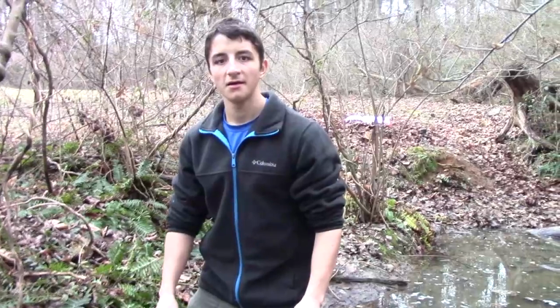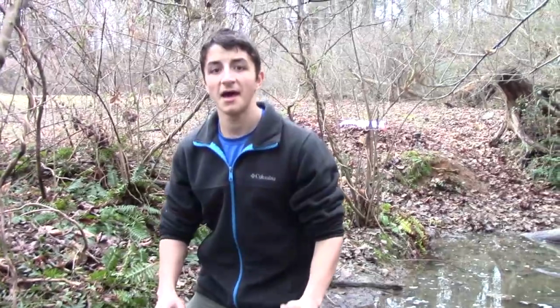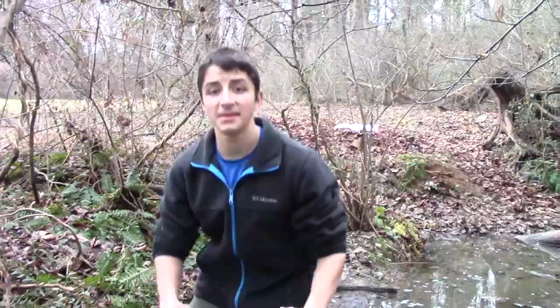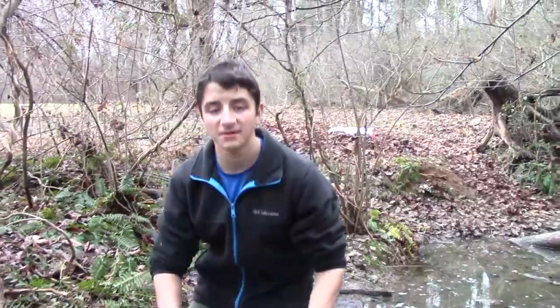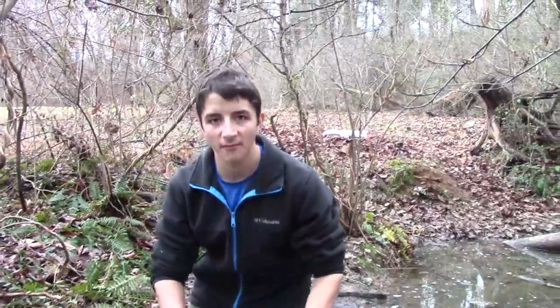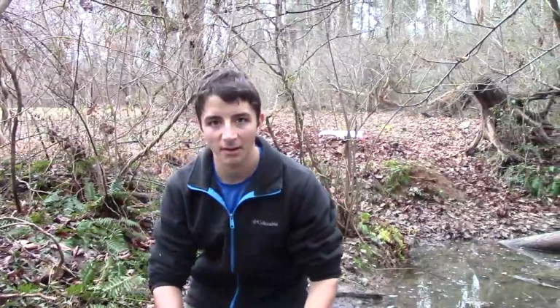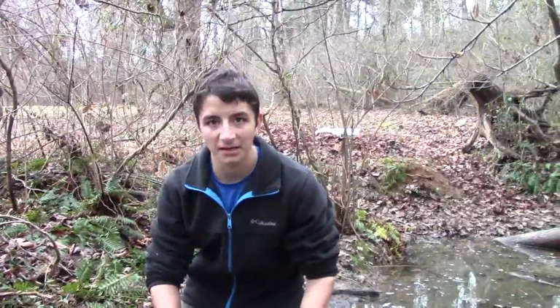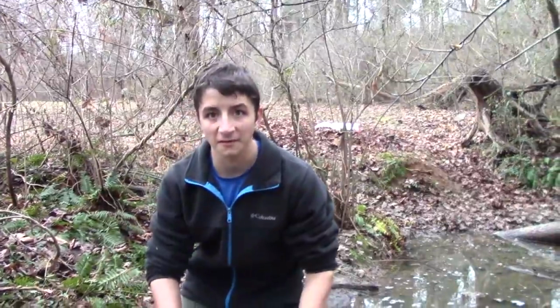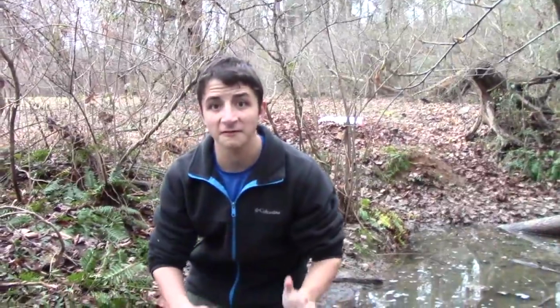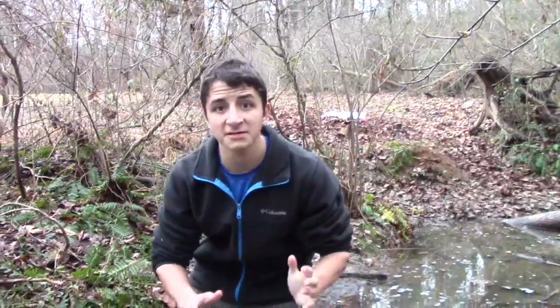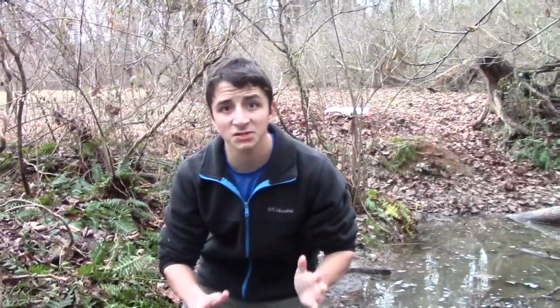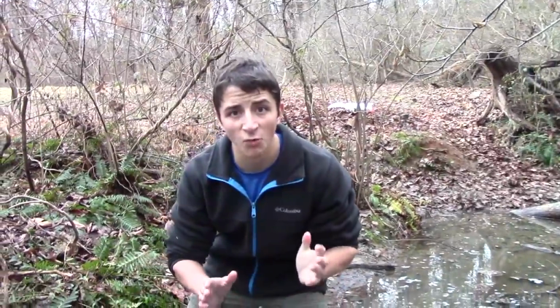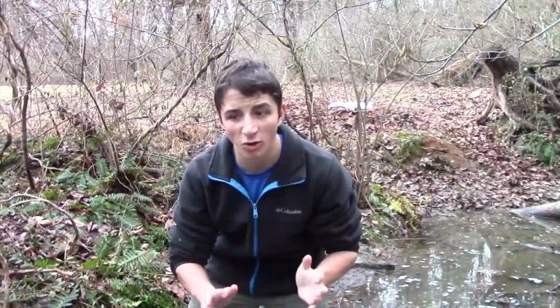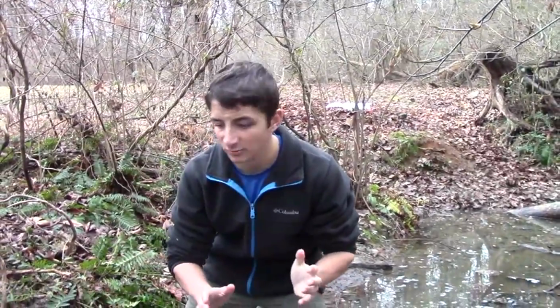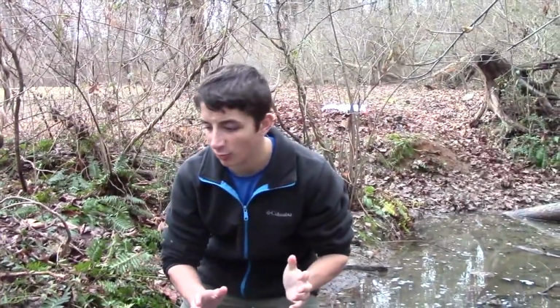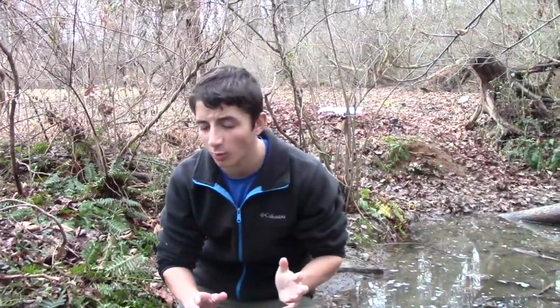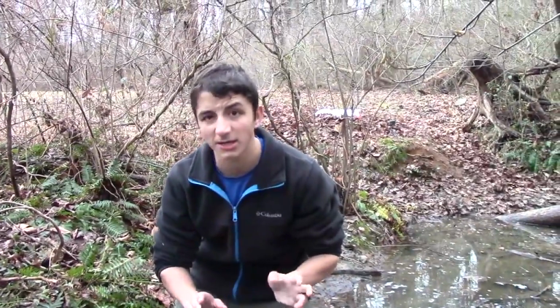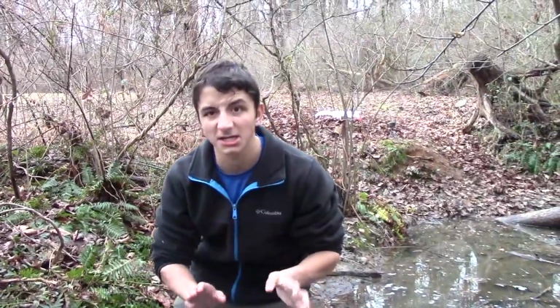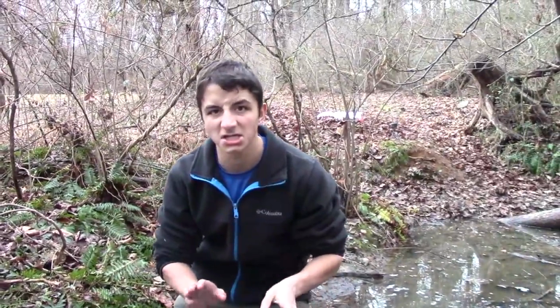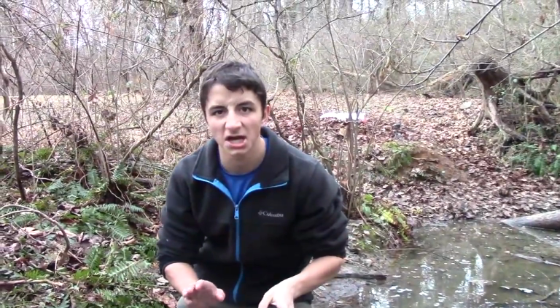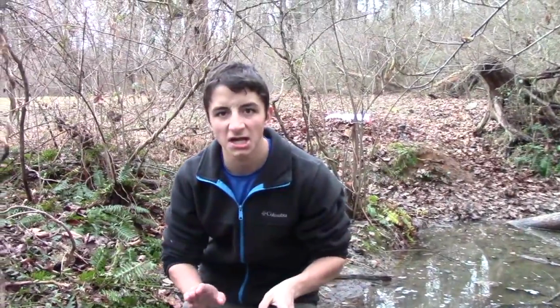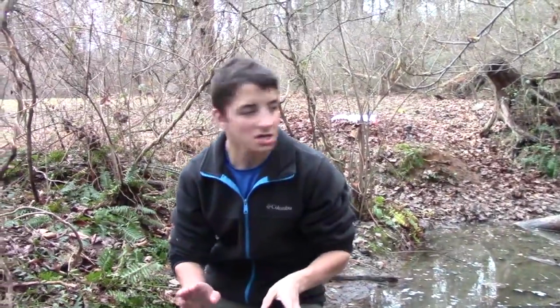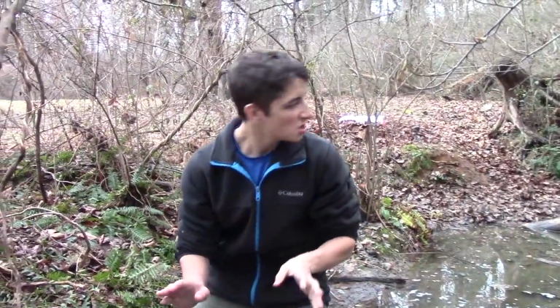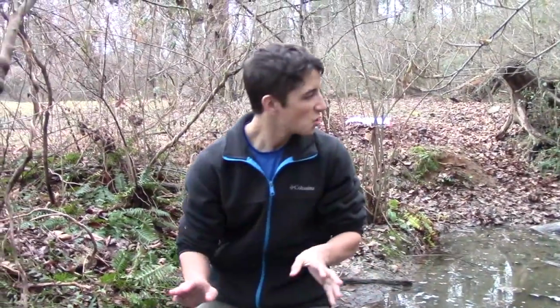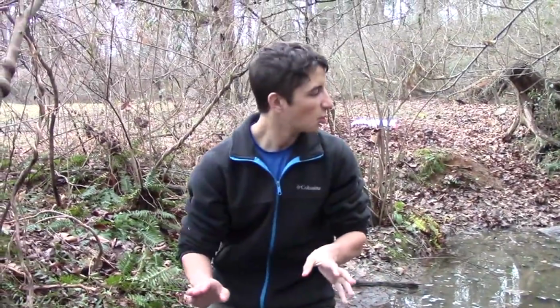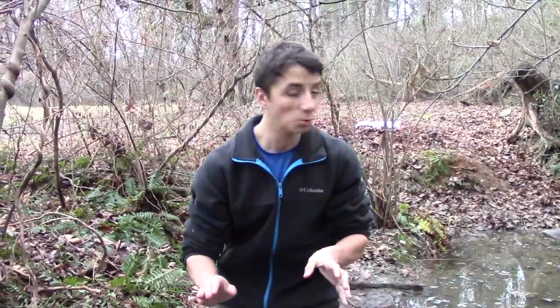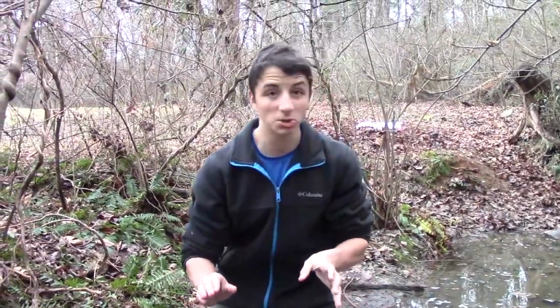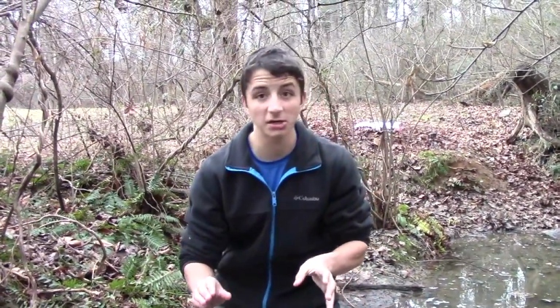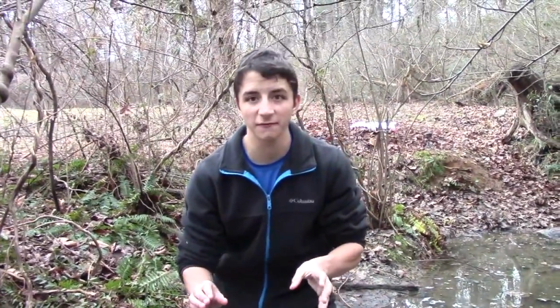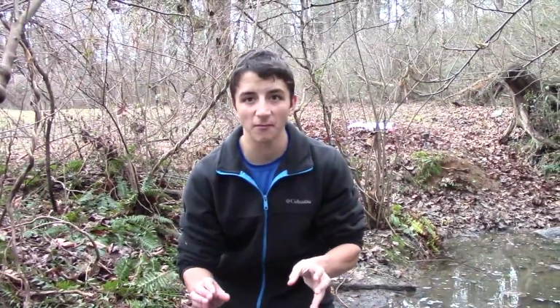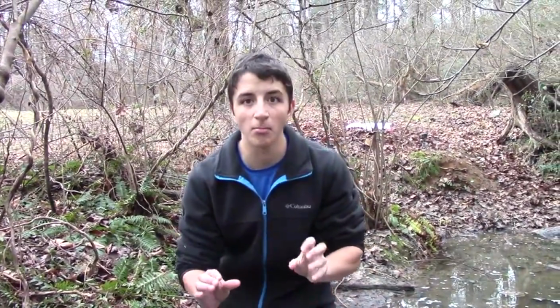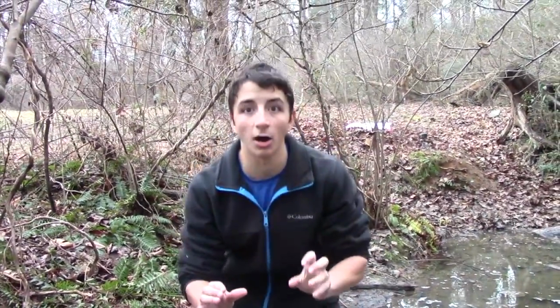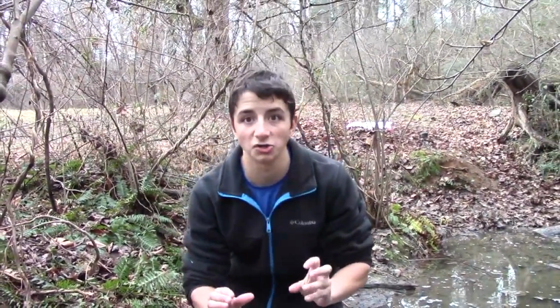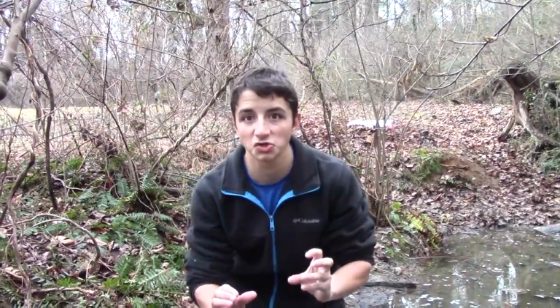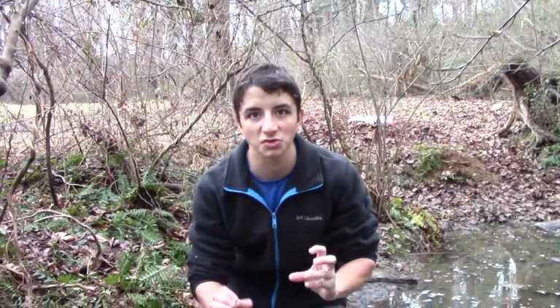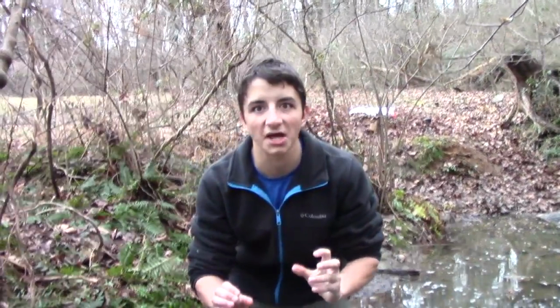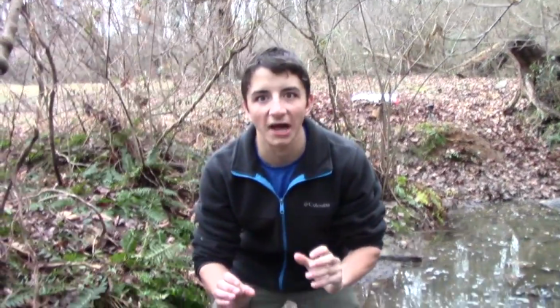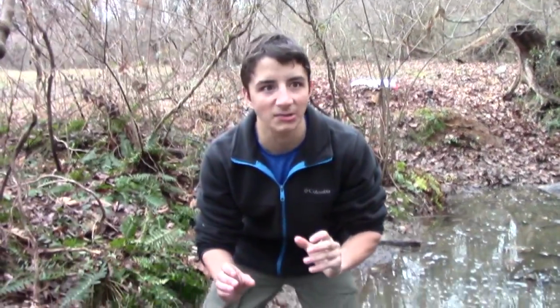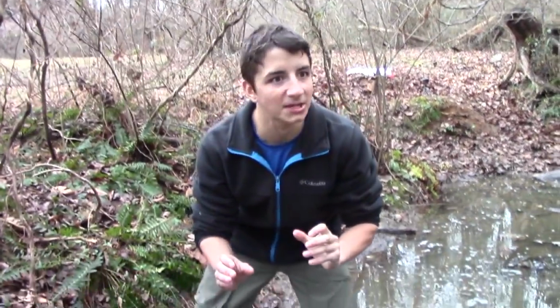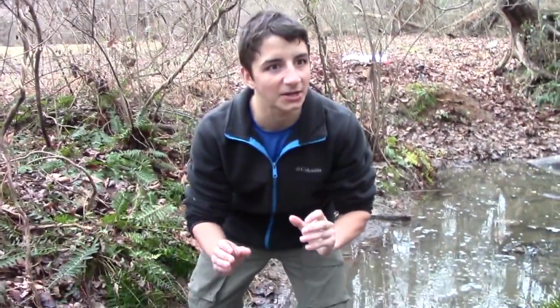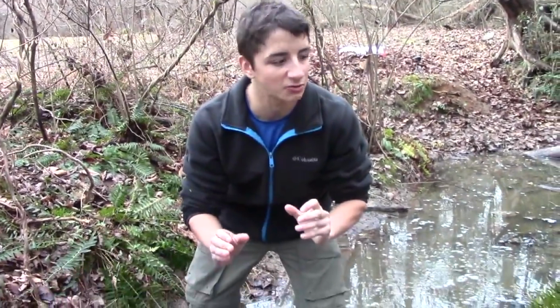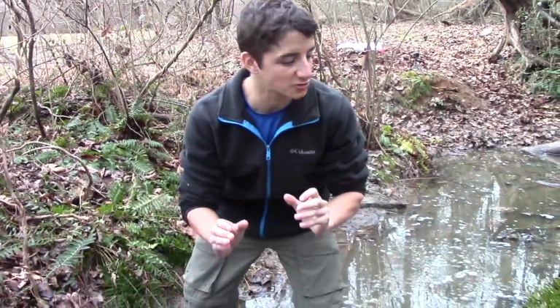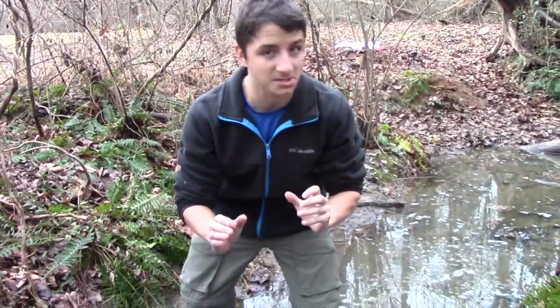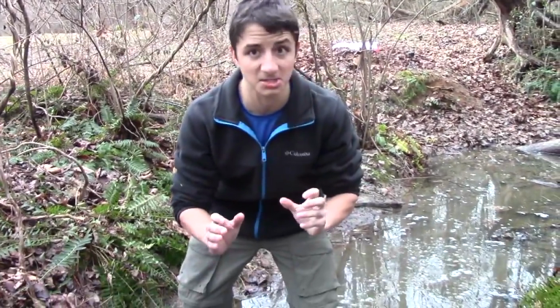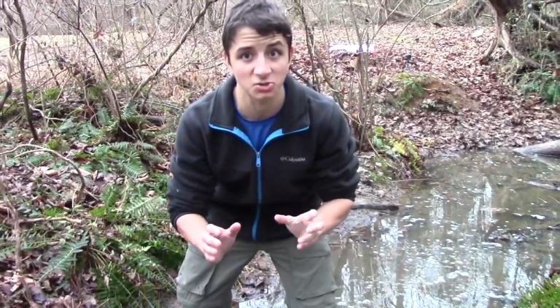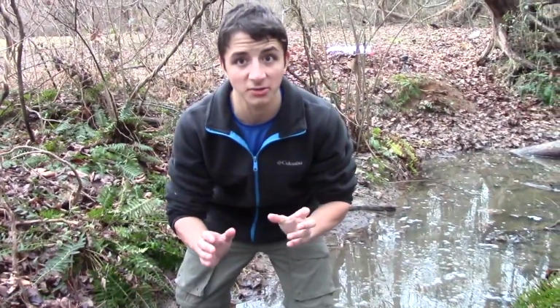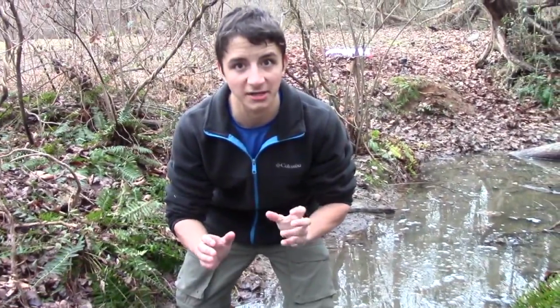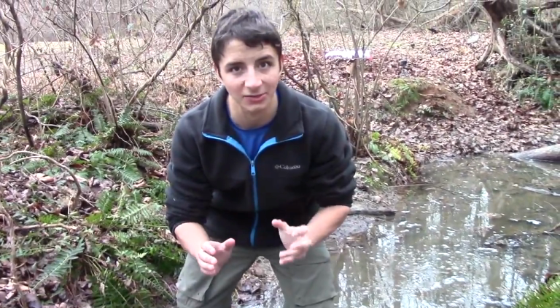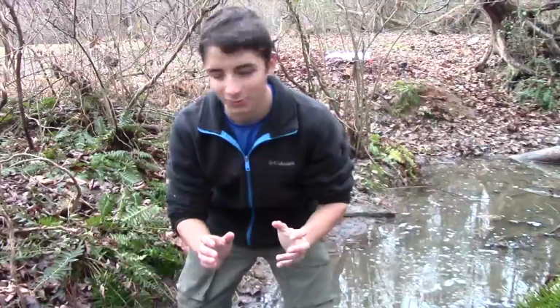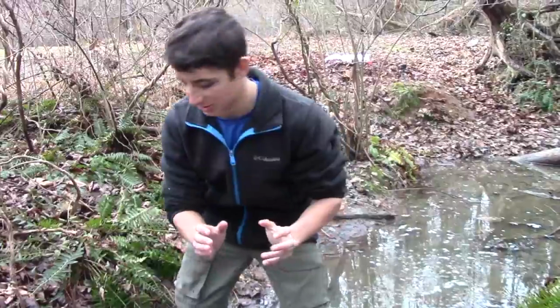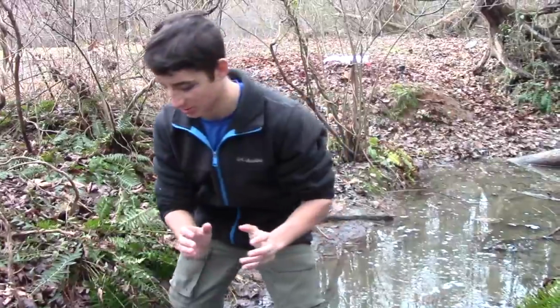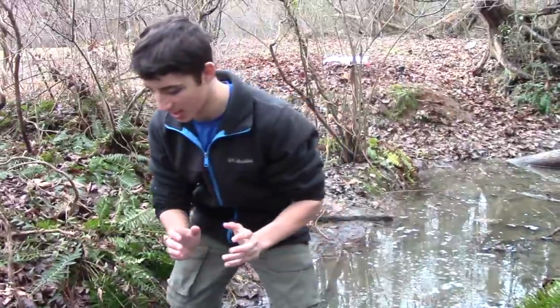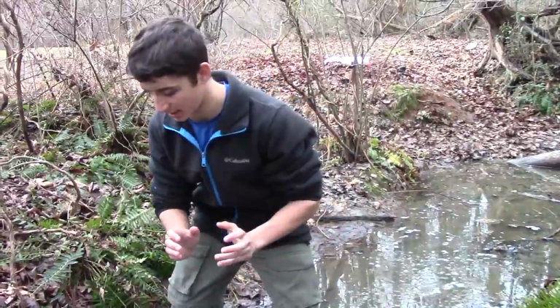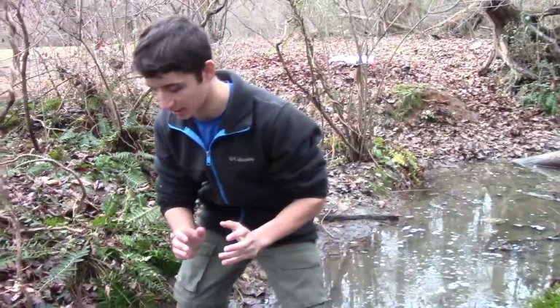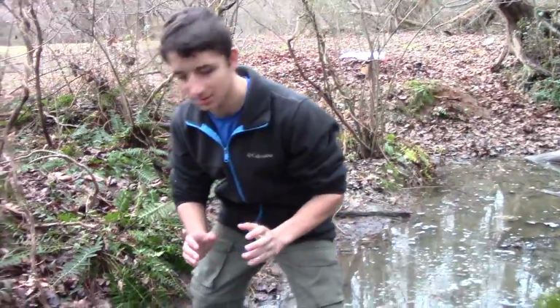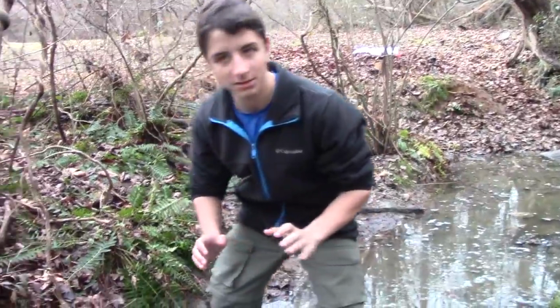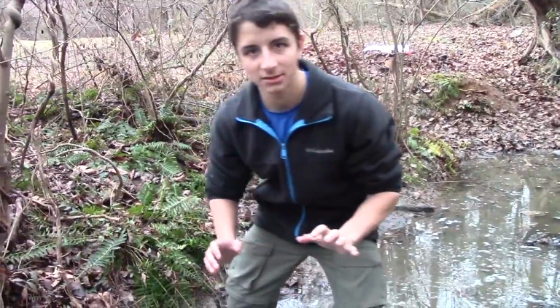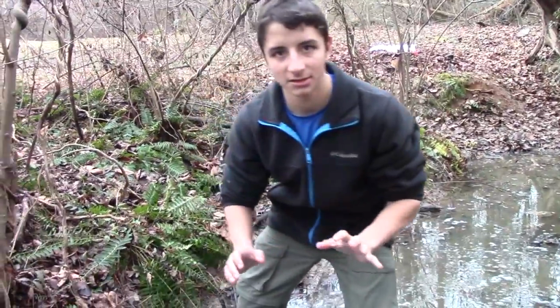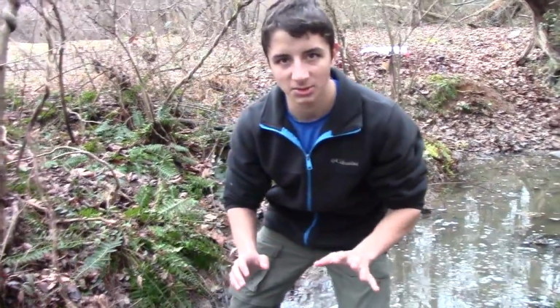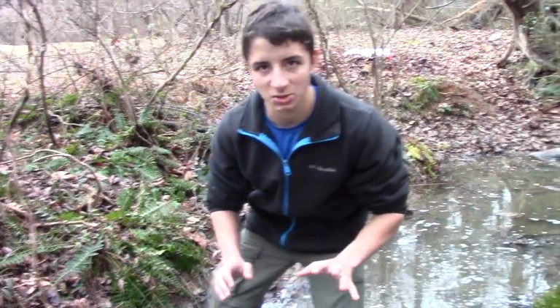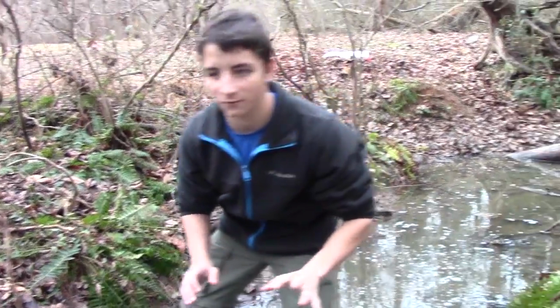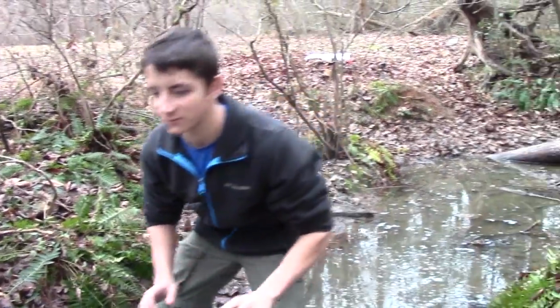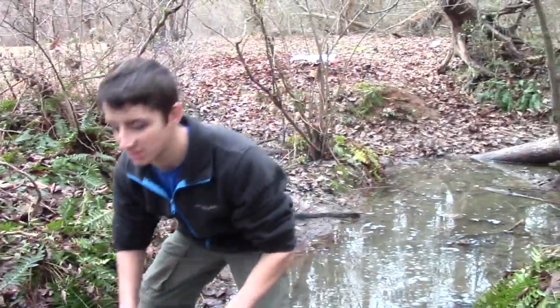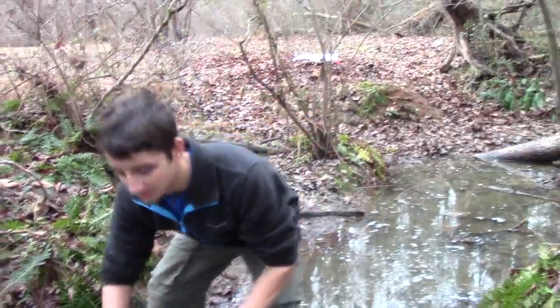Hello everybody, this is the Wild Report, and today we're looking for monstrous alligators in this creek in North Carolina. Let's look for some.